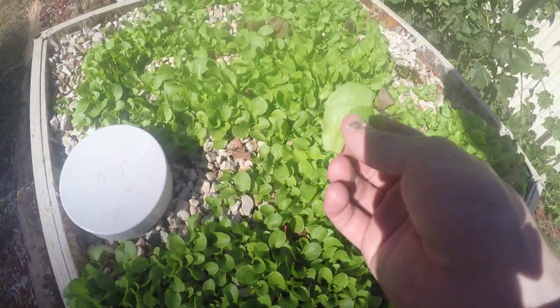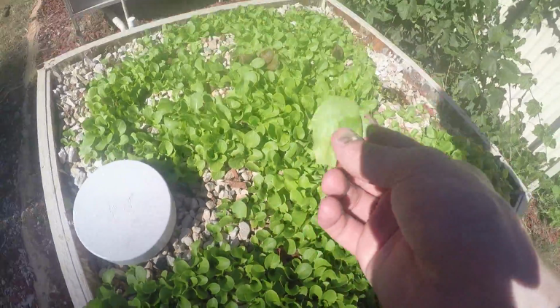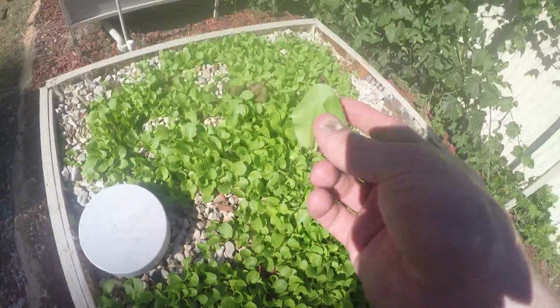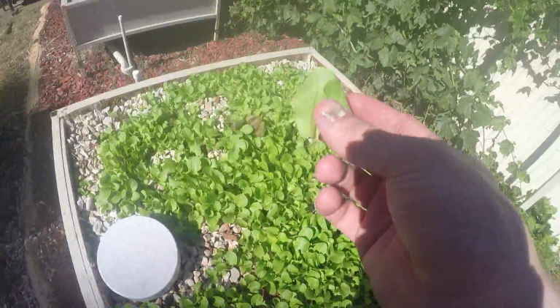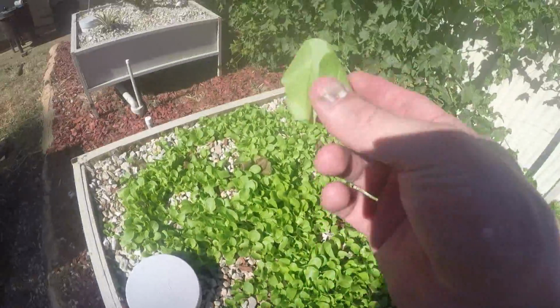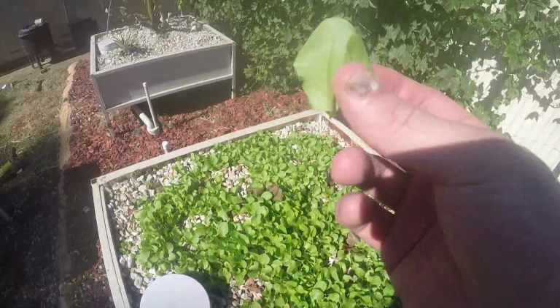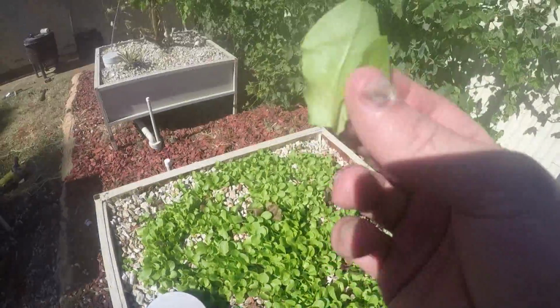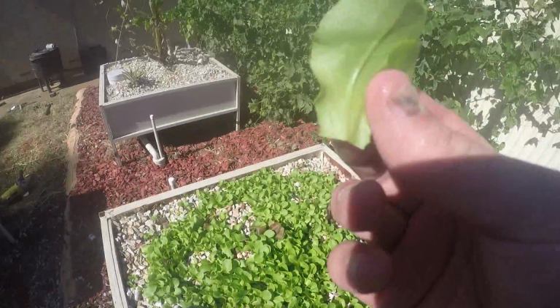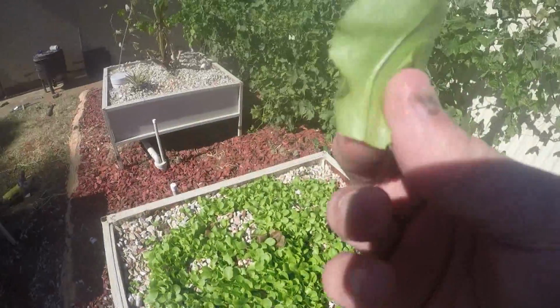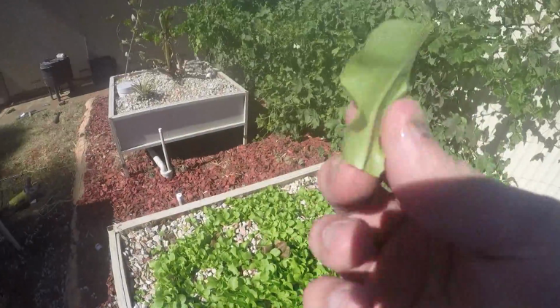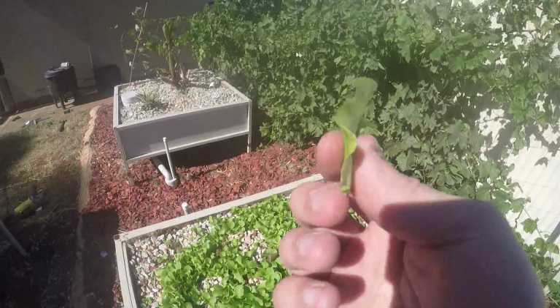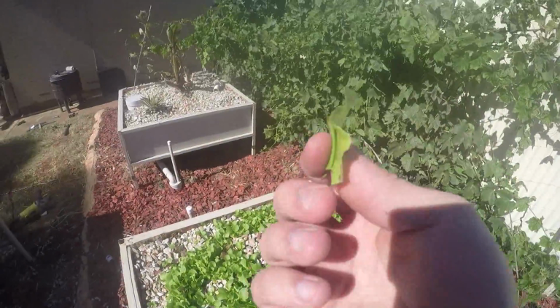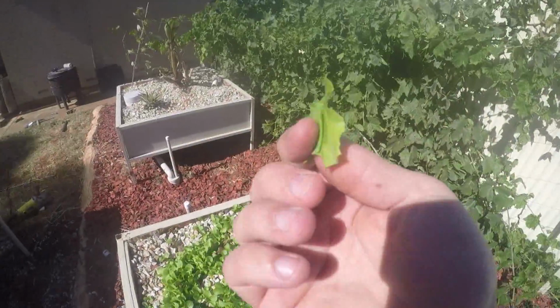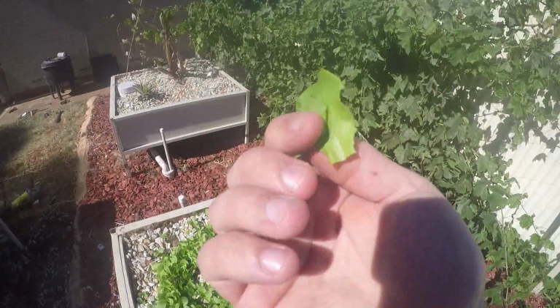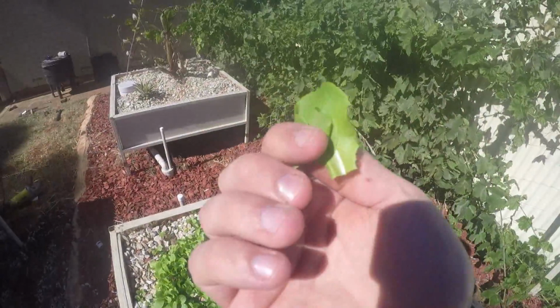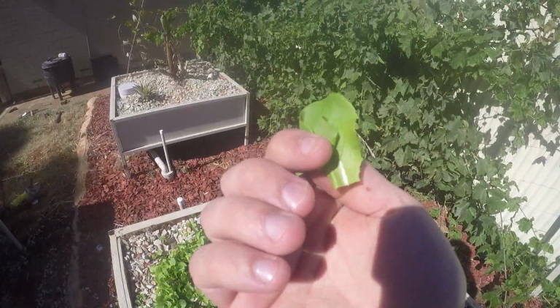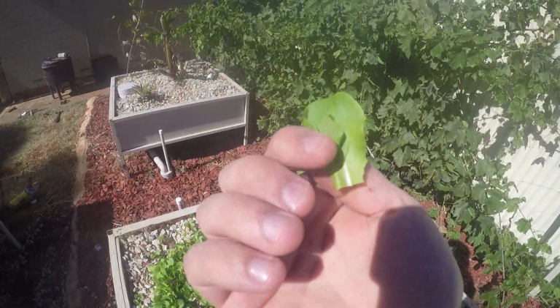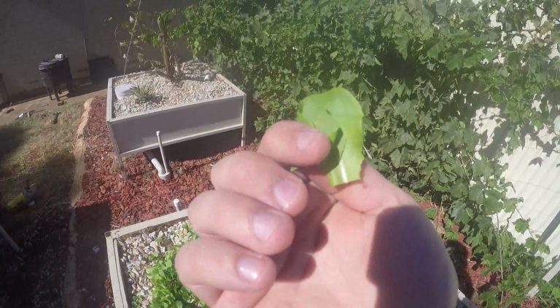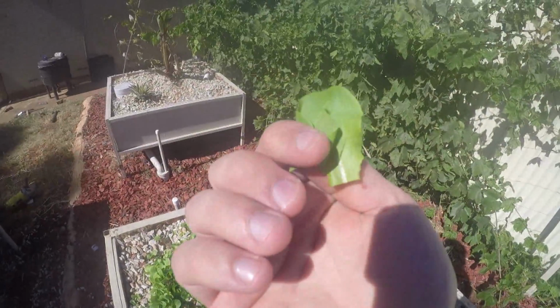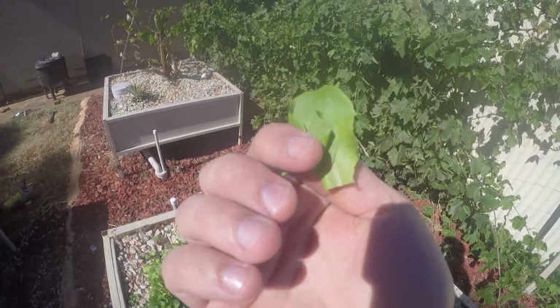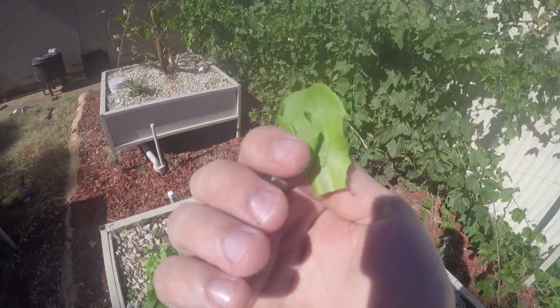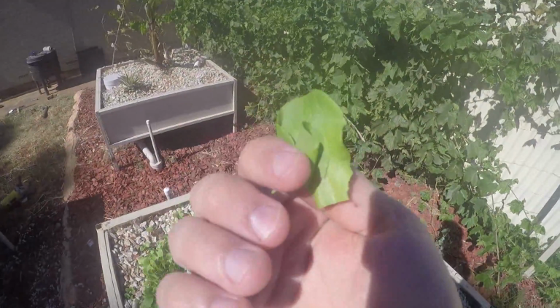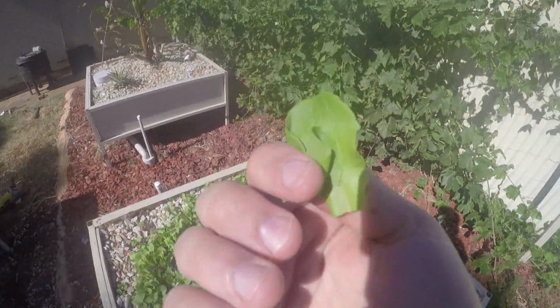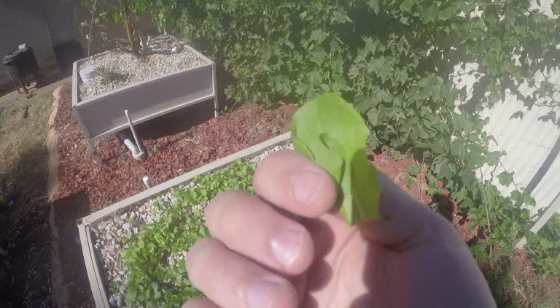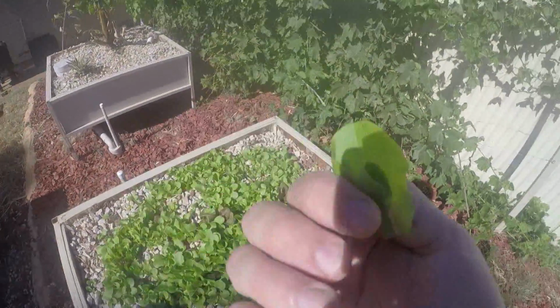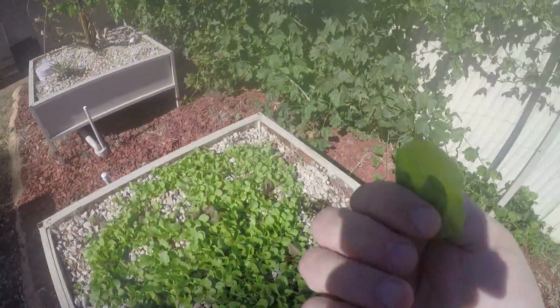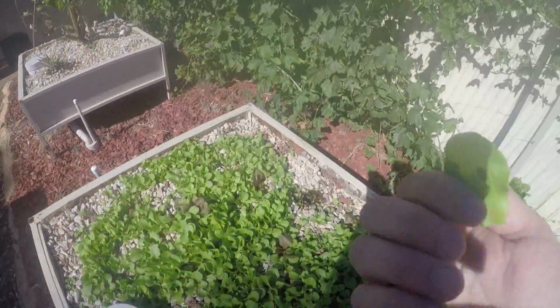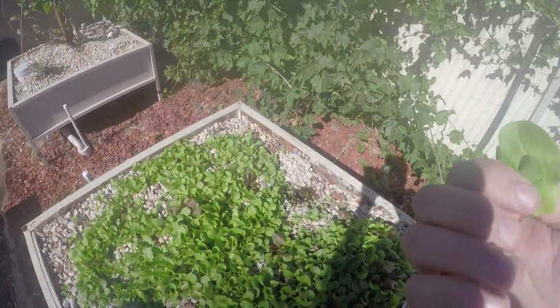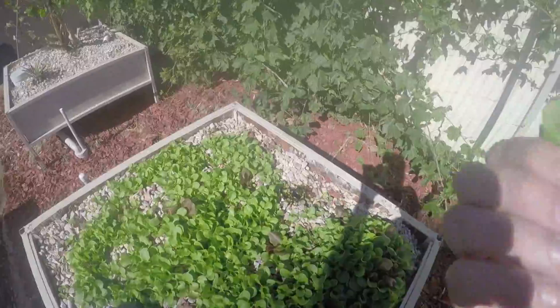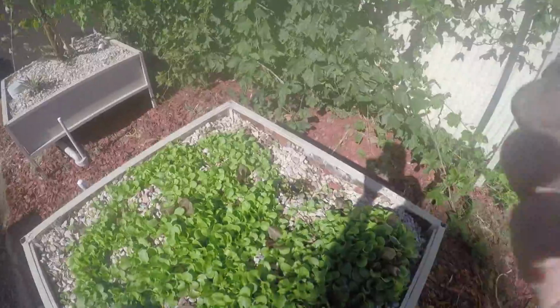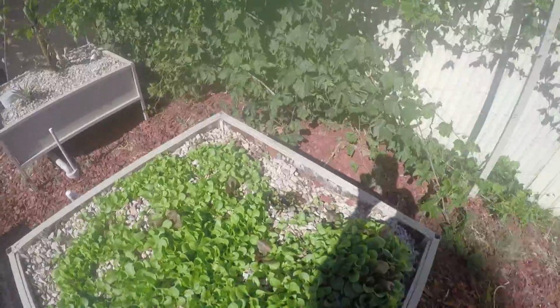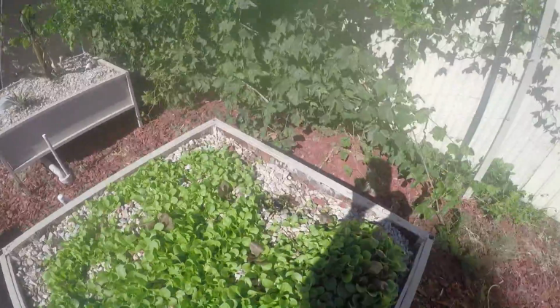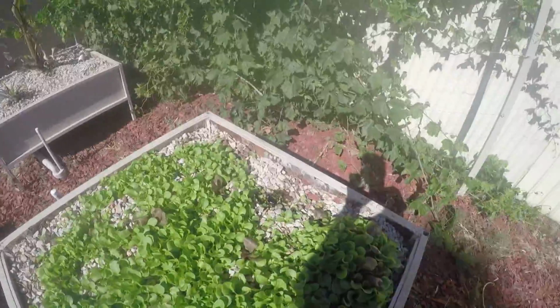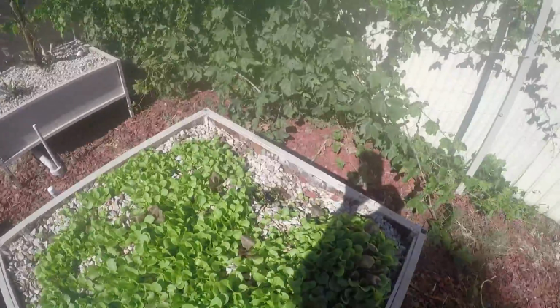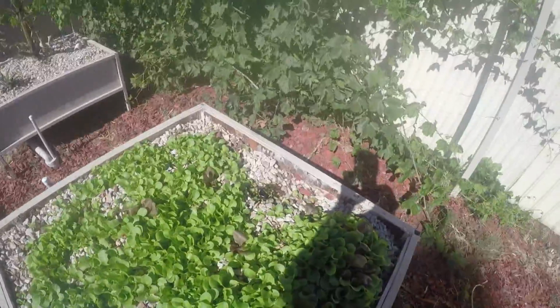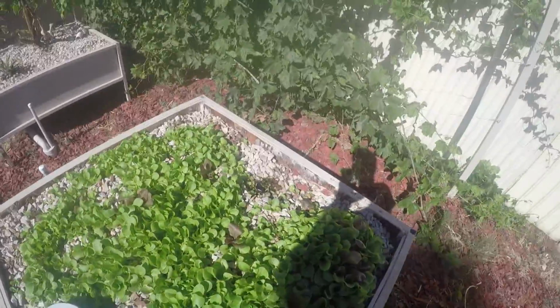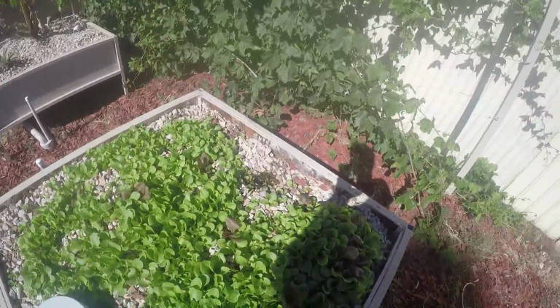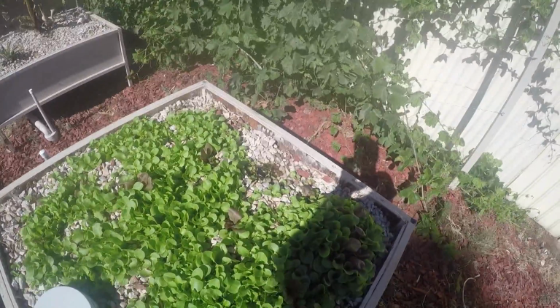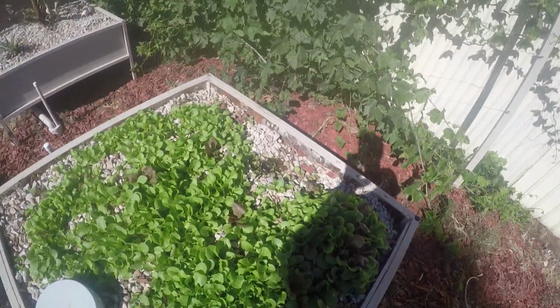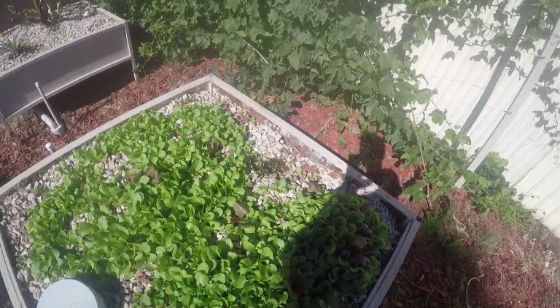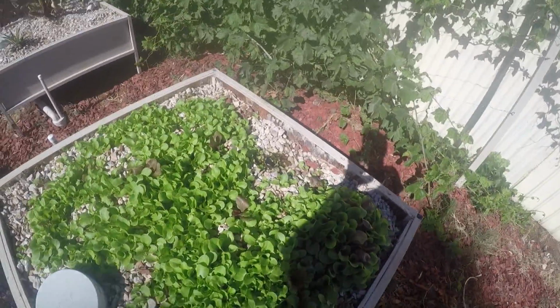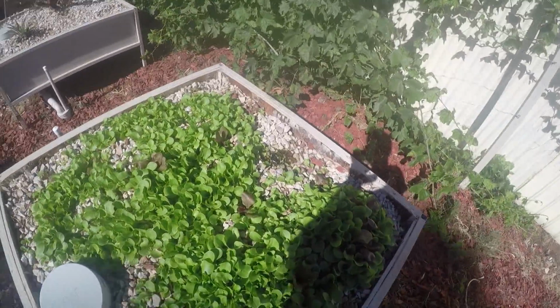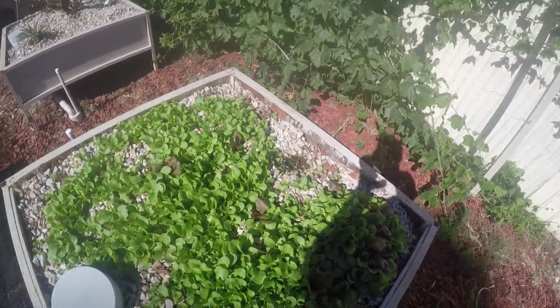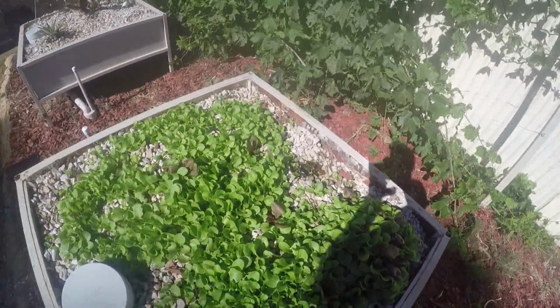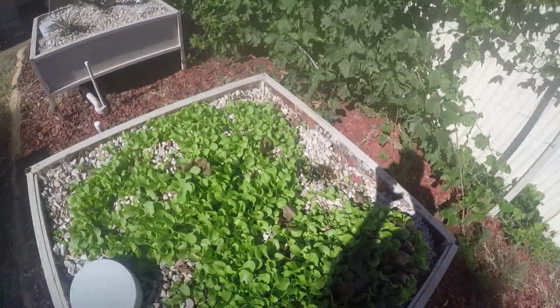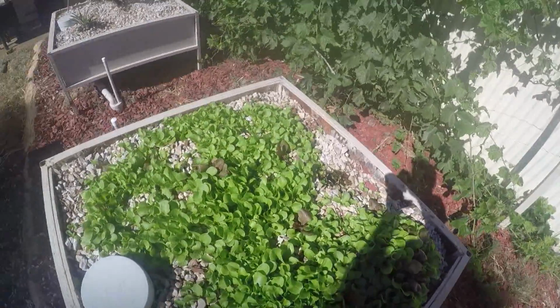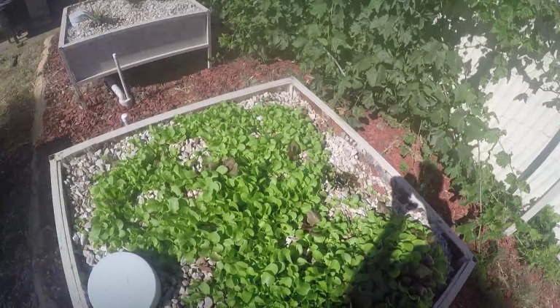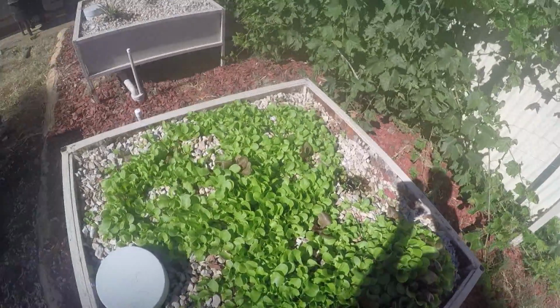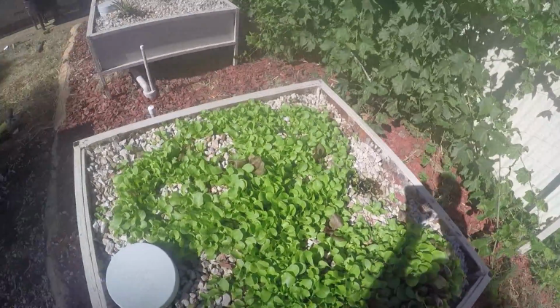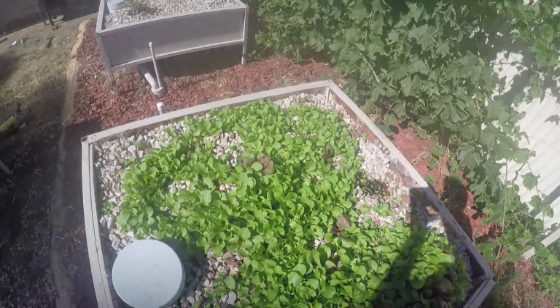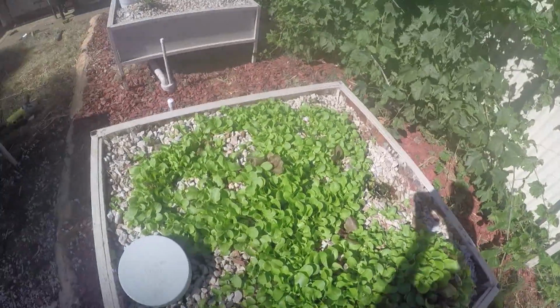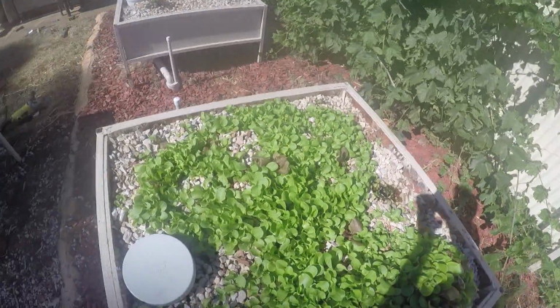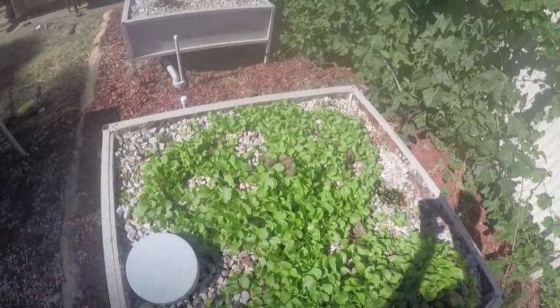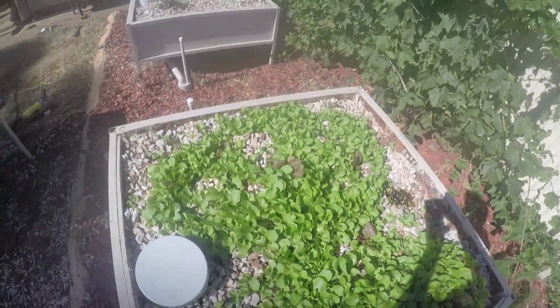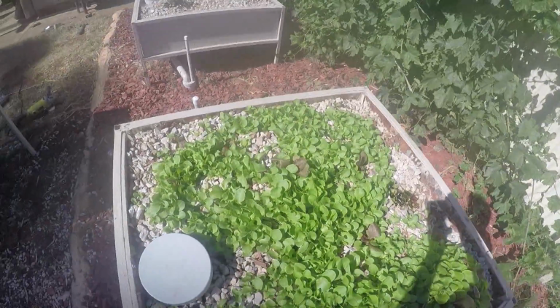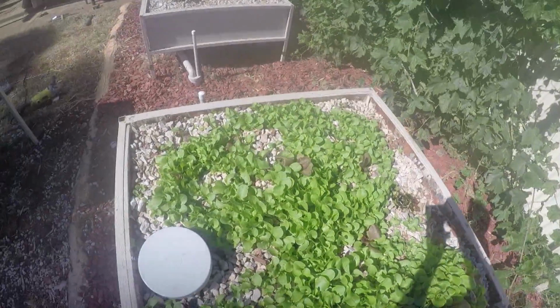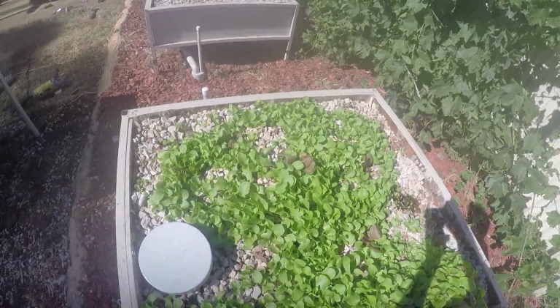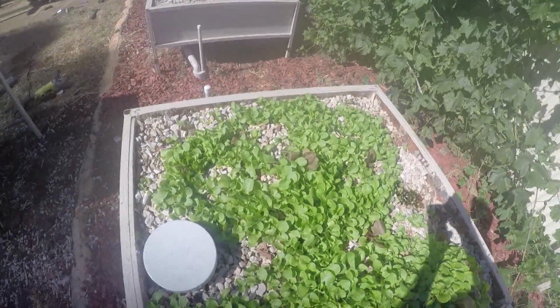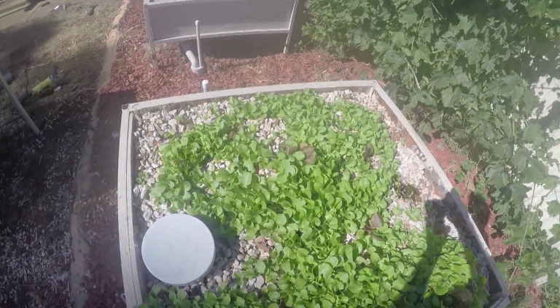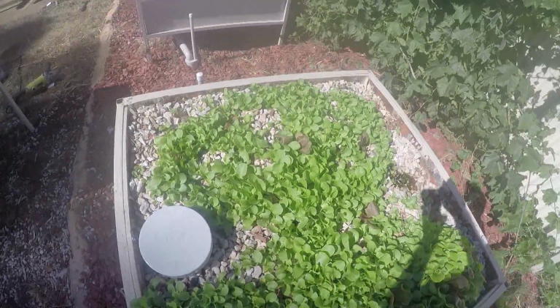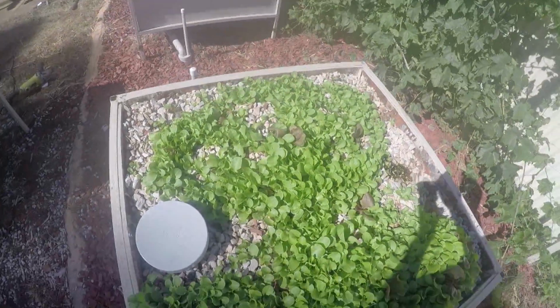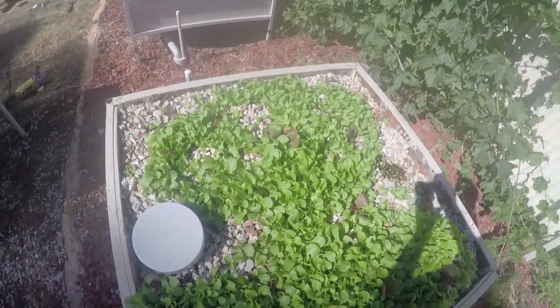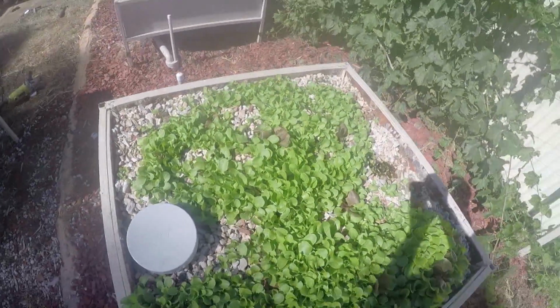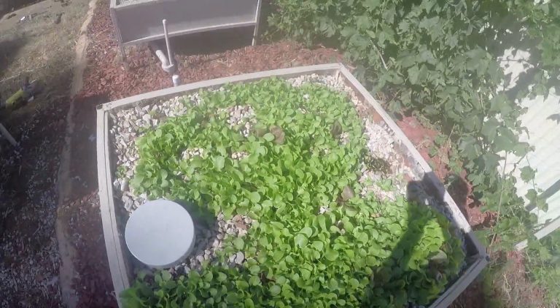So 40 degree heat and this is how the produce still works. I think it's because the water is running through it completely and the plants can suck up as much as they want.